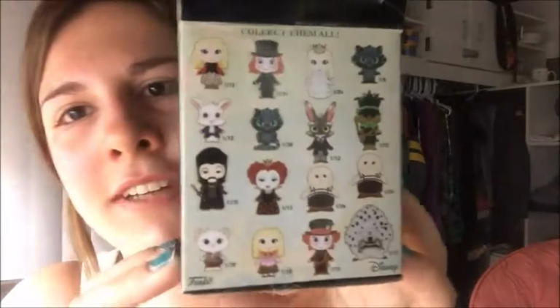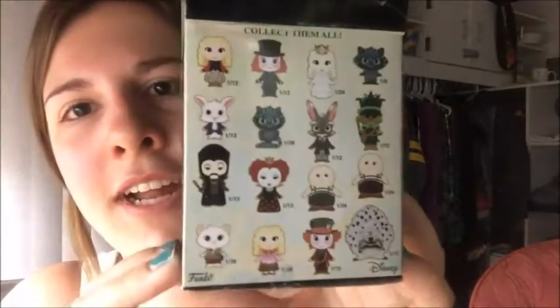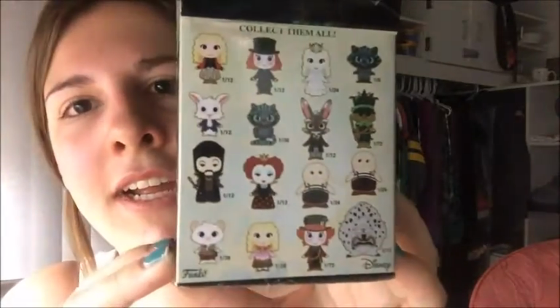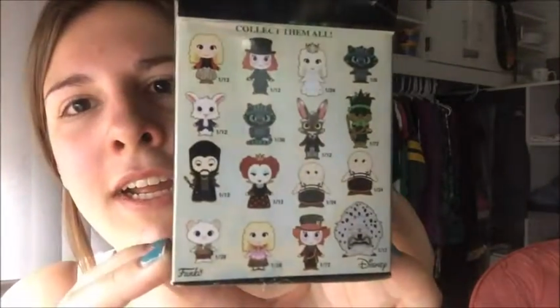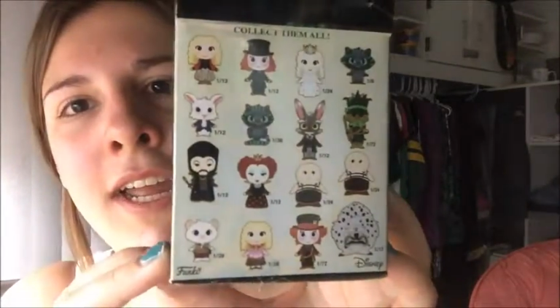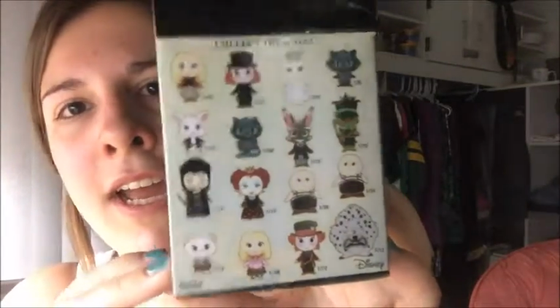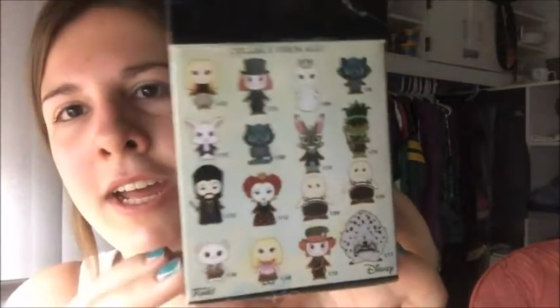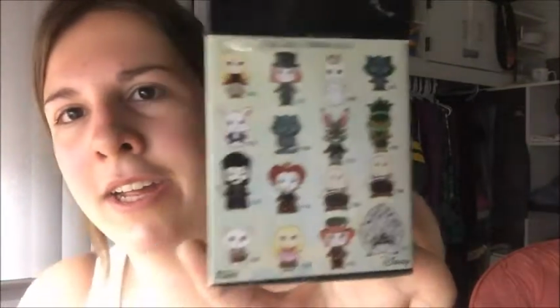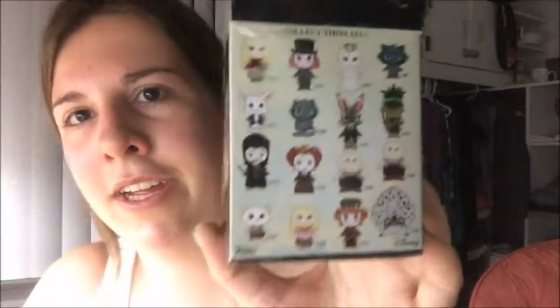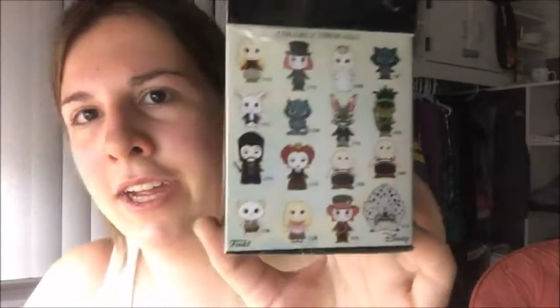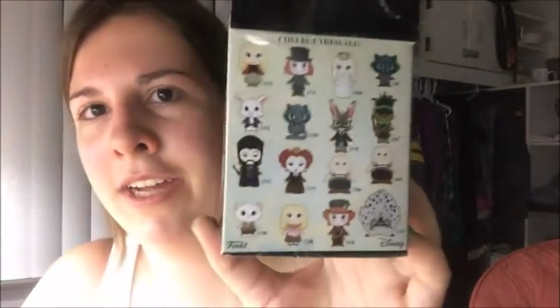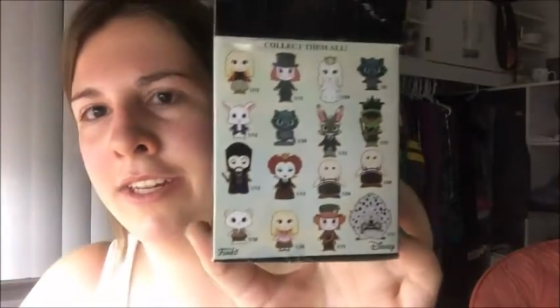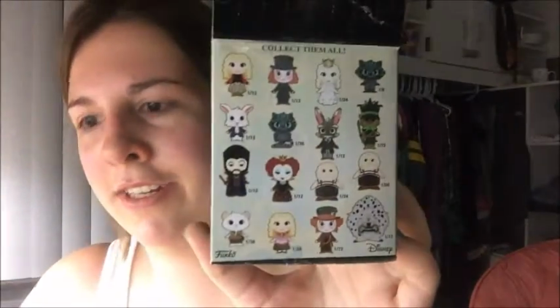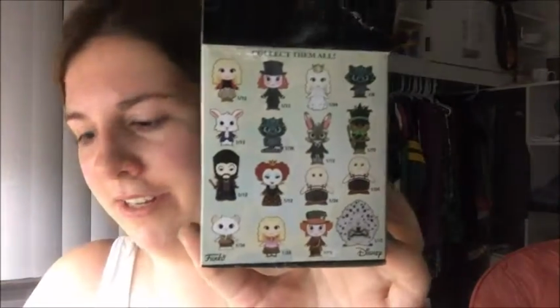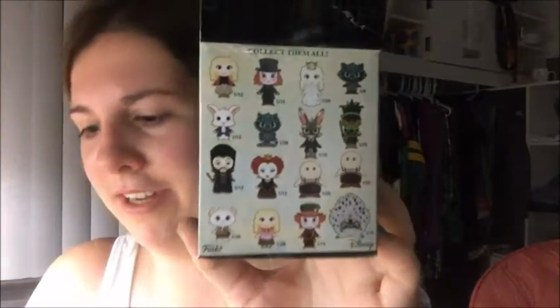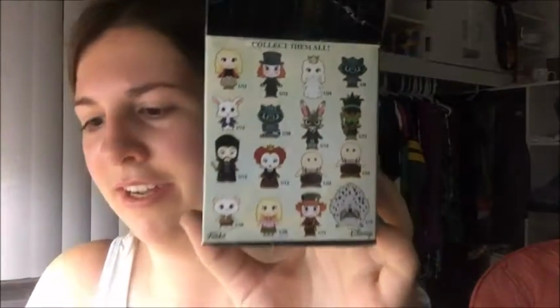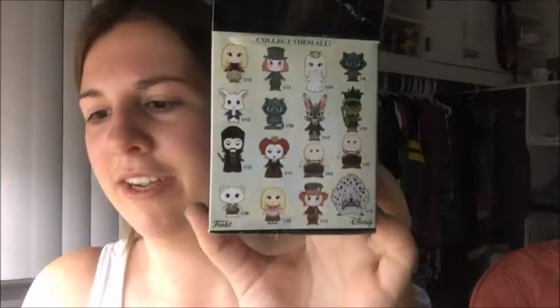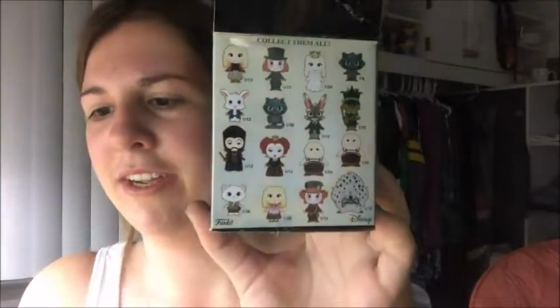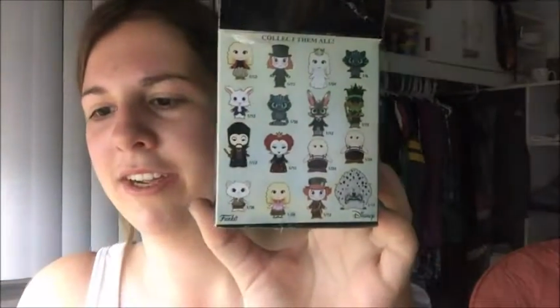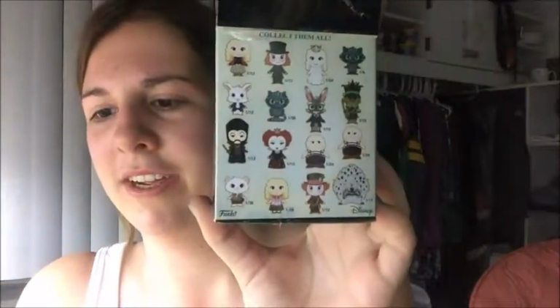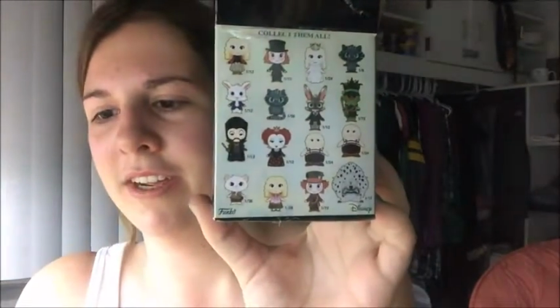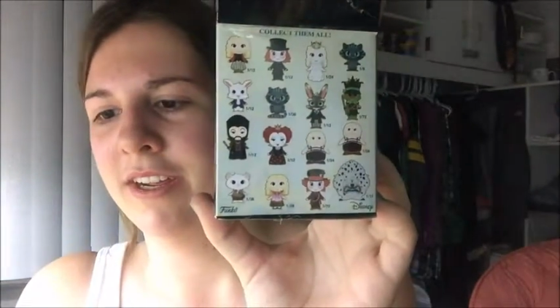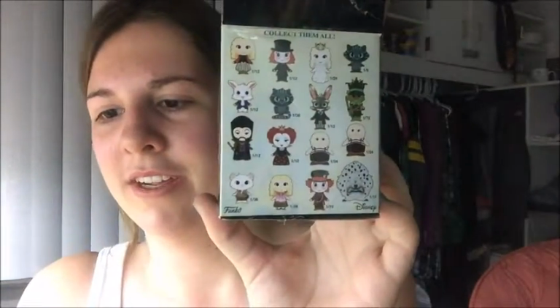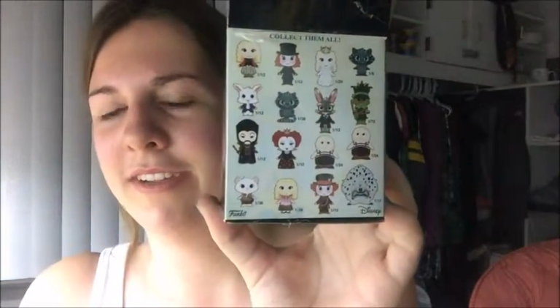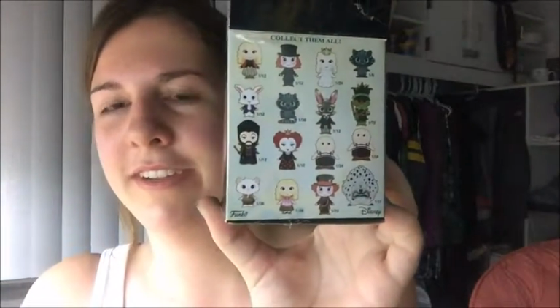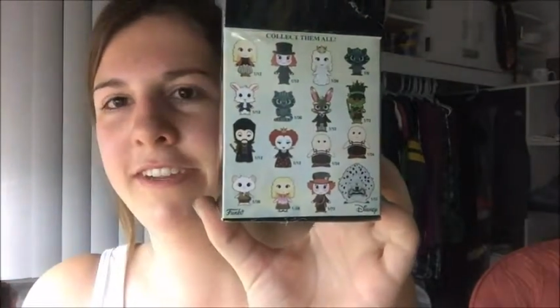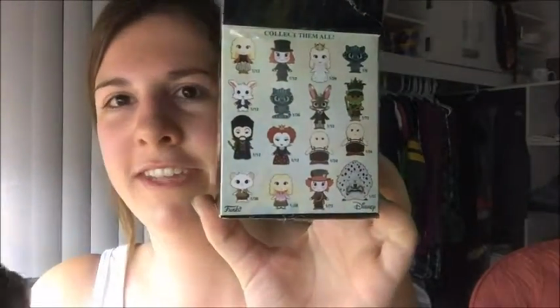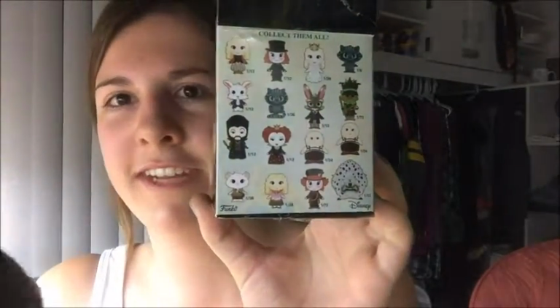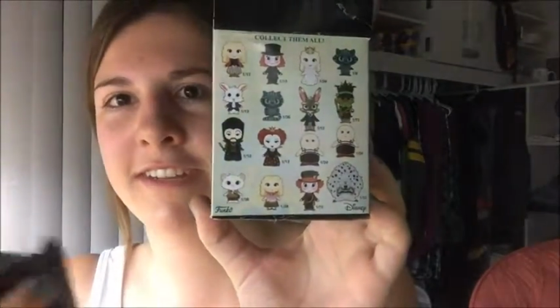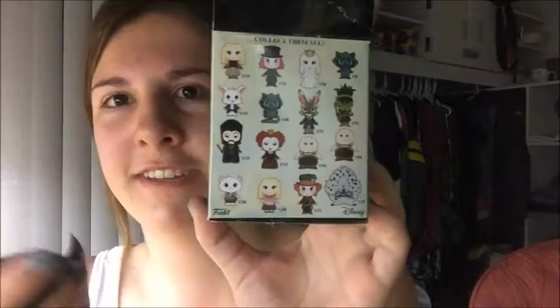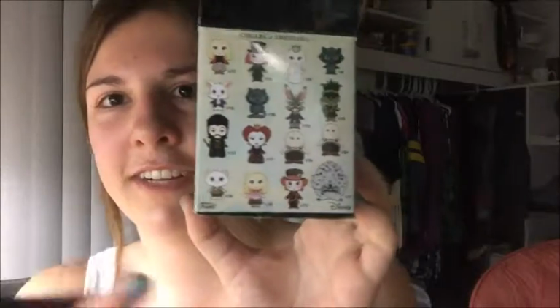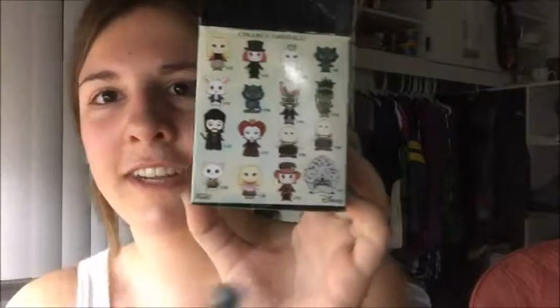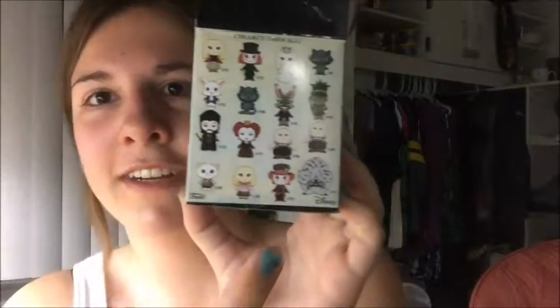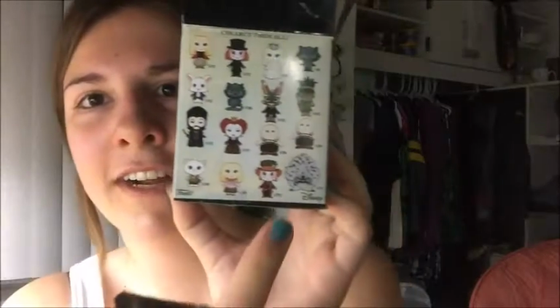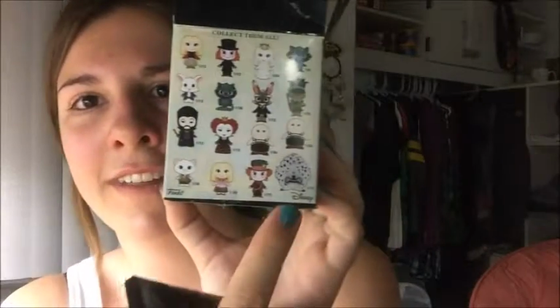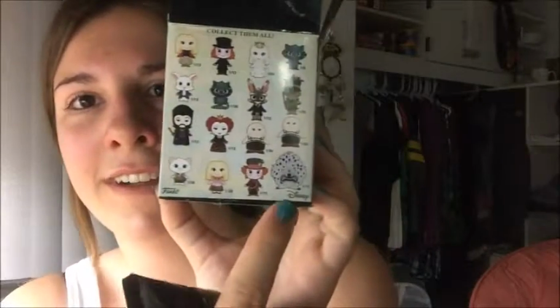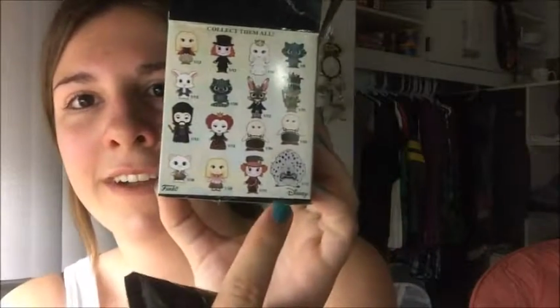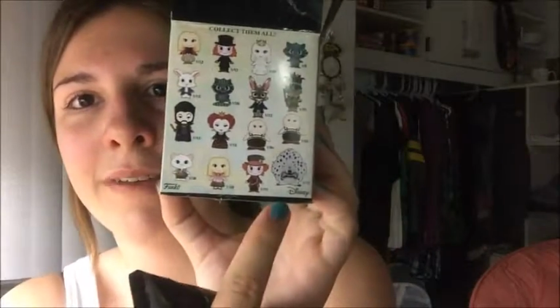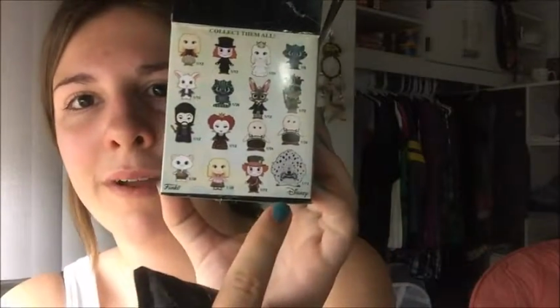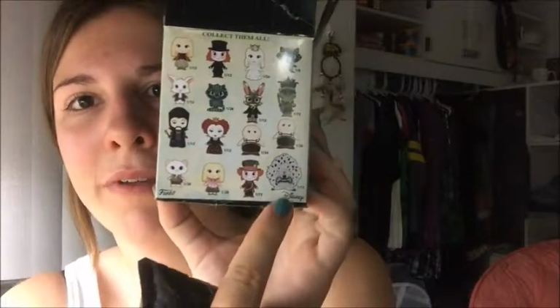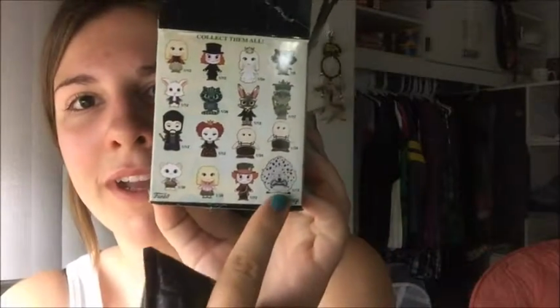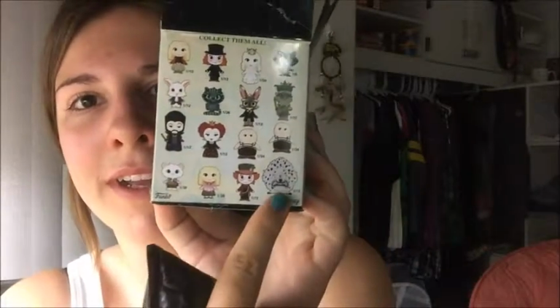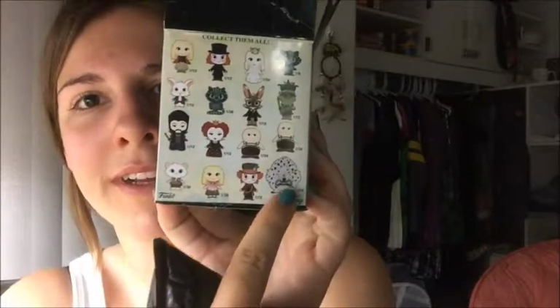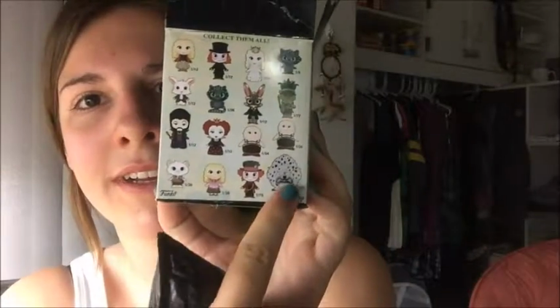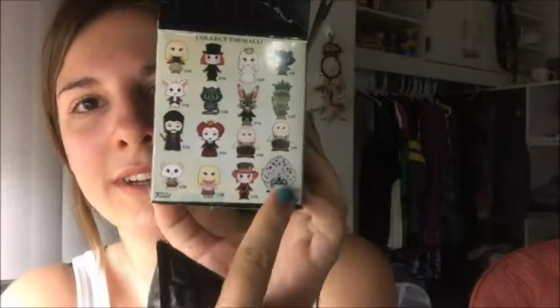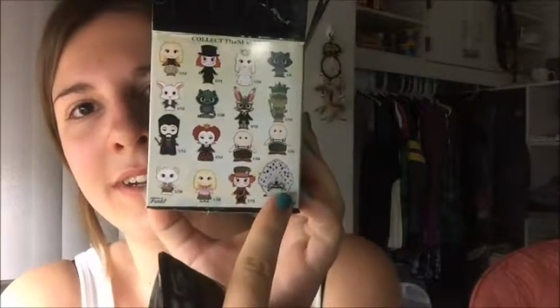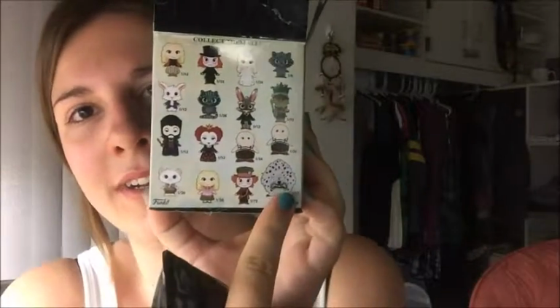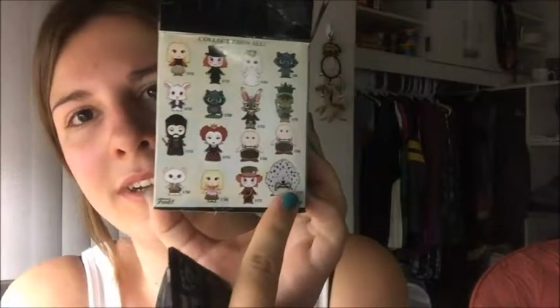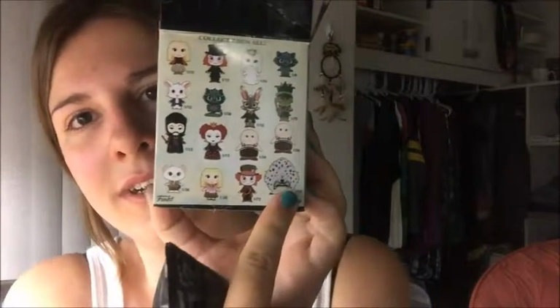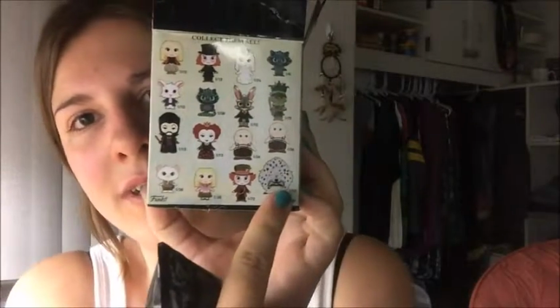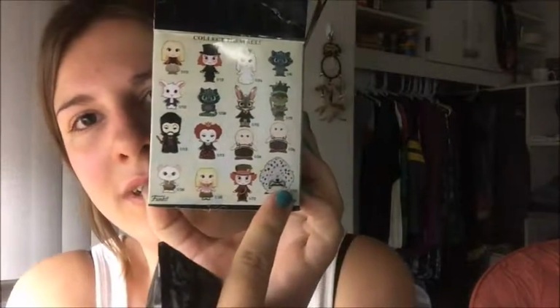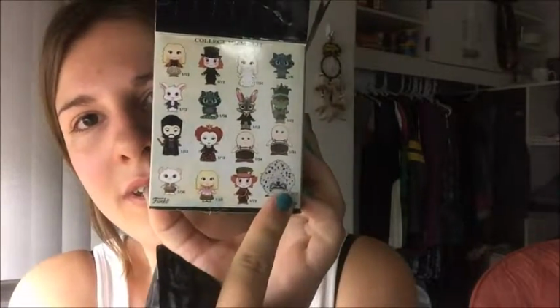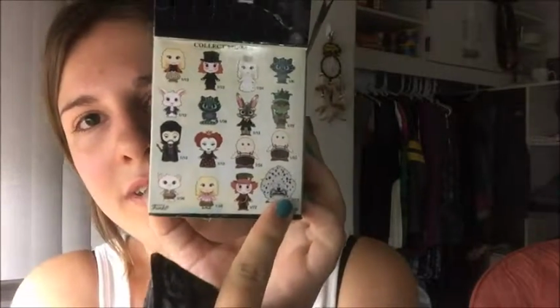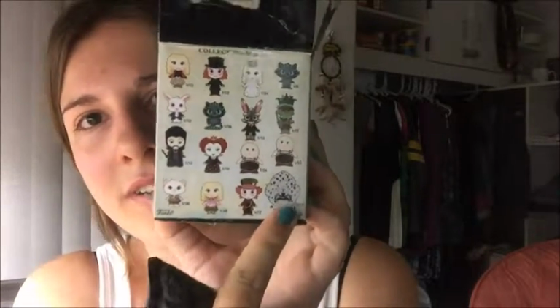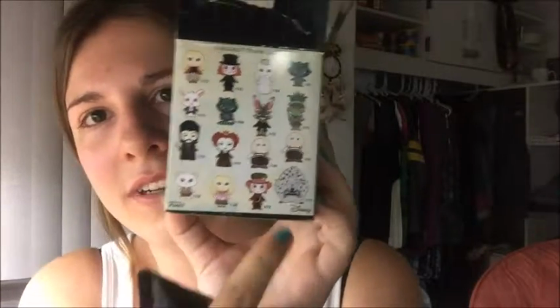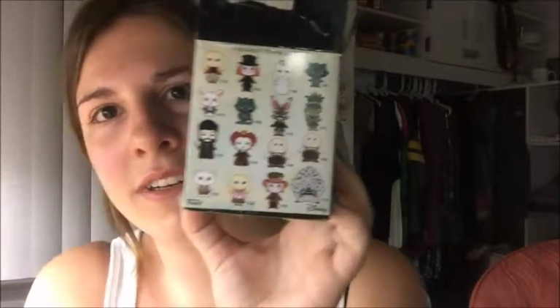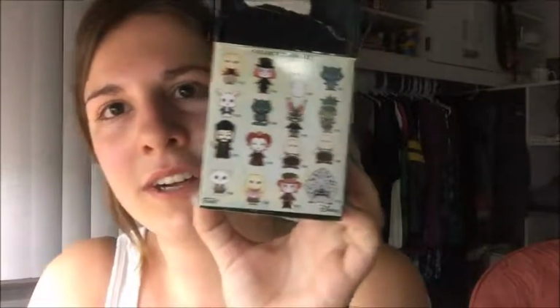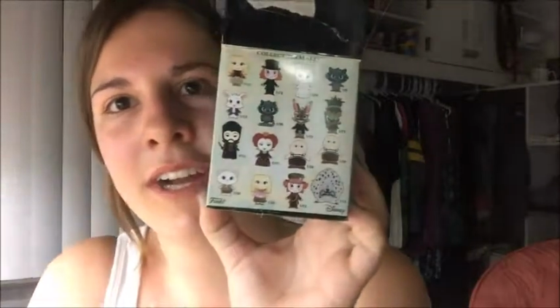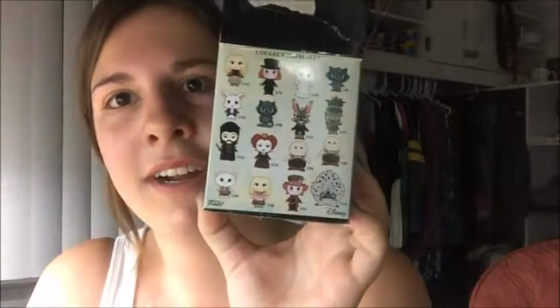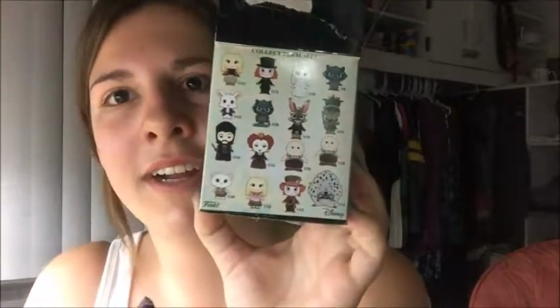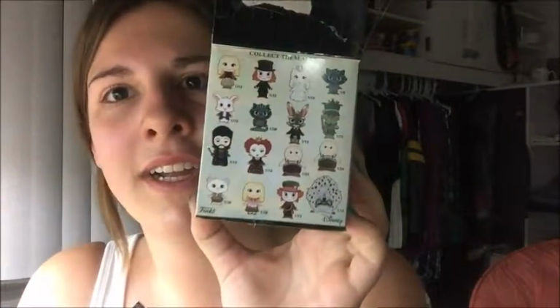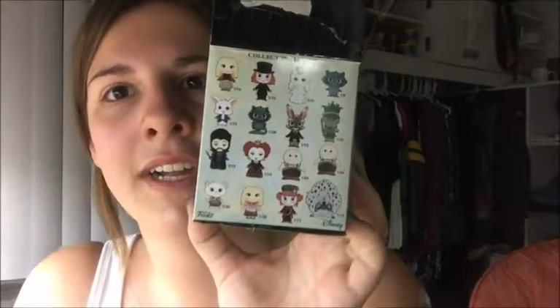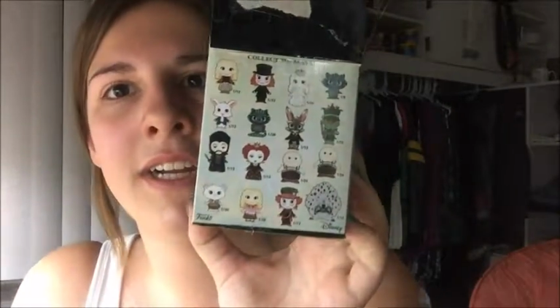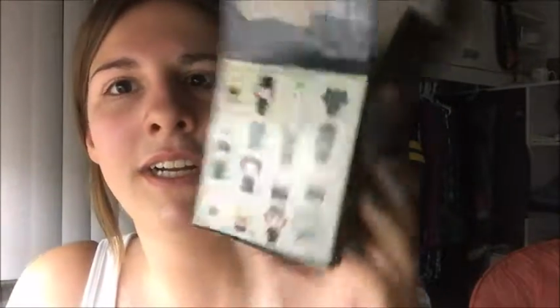Here are all the little characters that I can get, and since this thing is circular I think it might be this little guy right here.